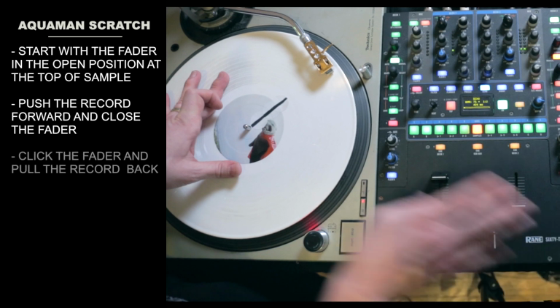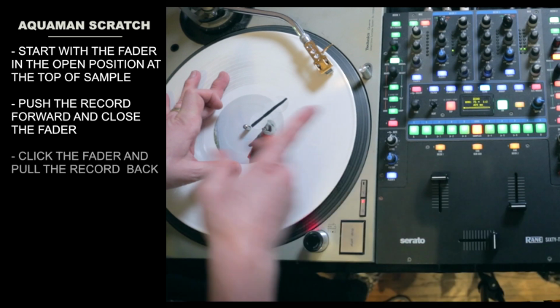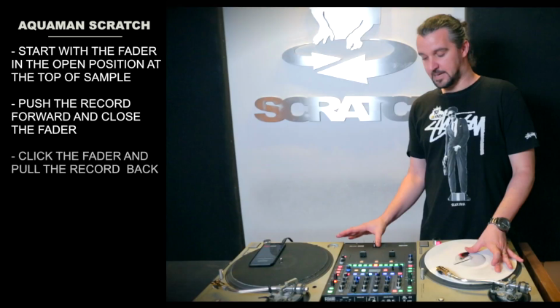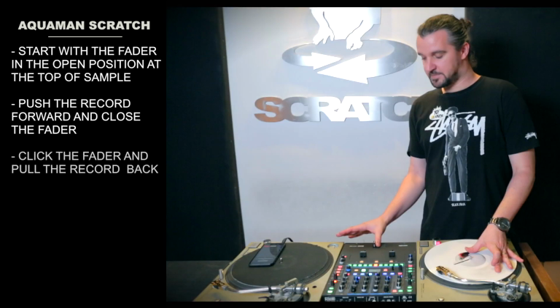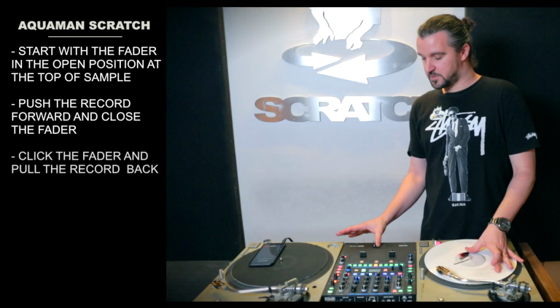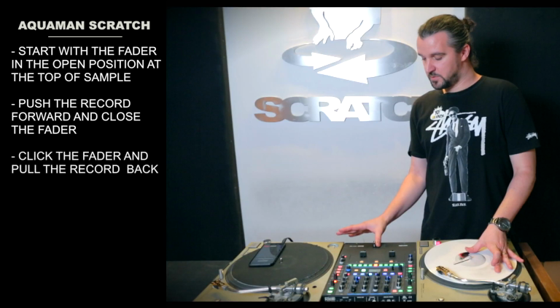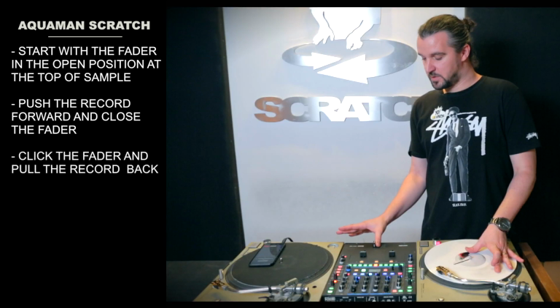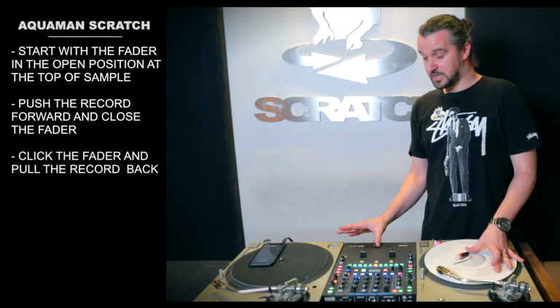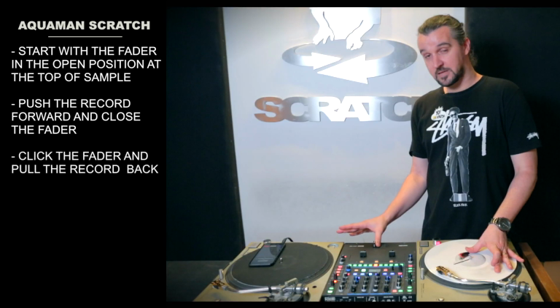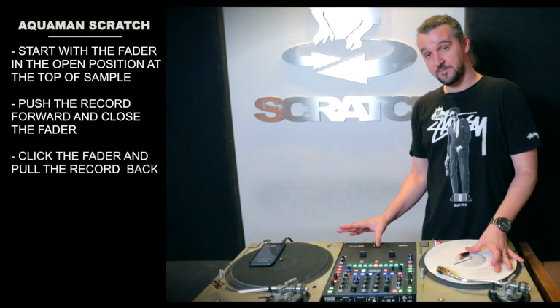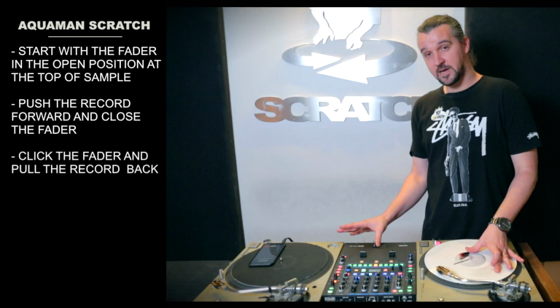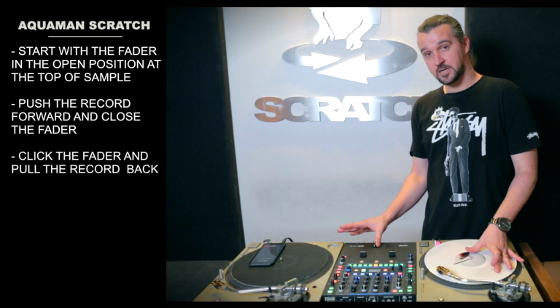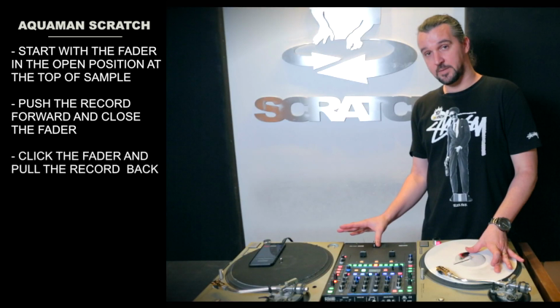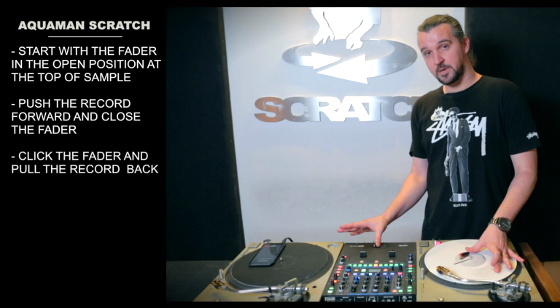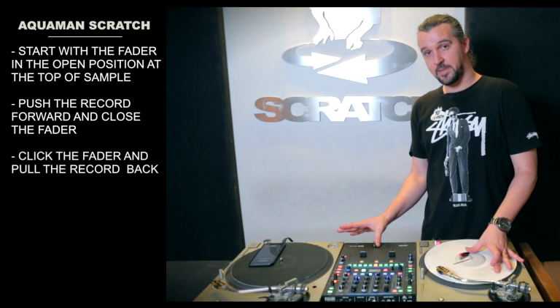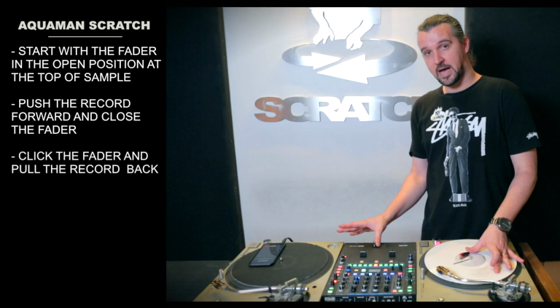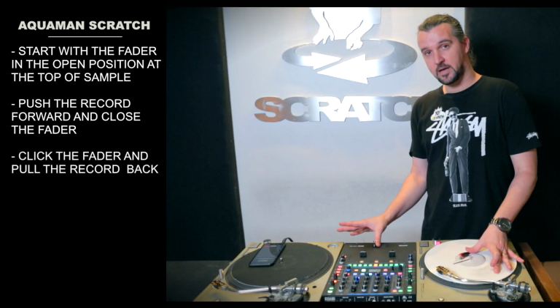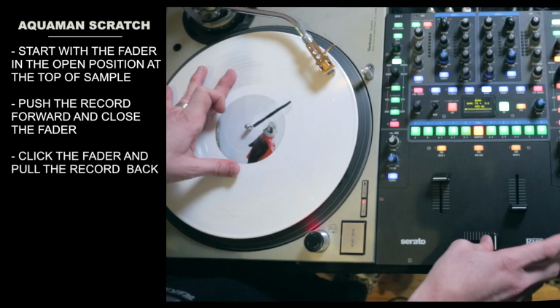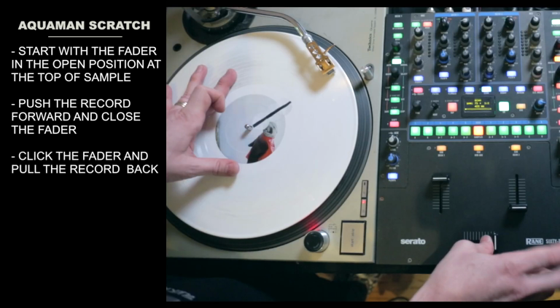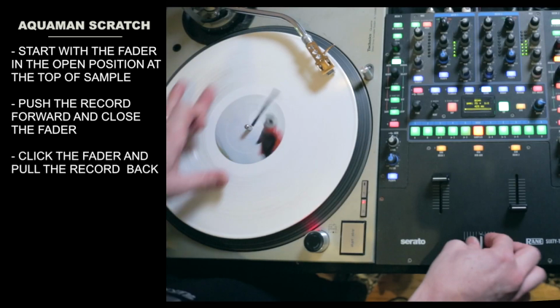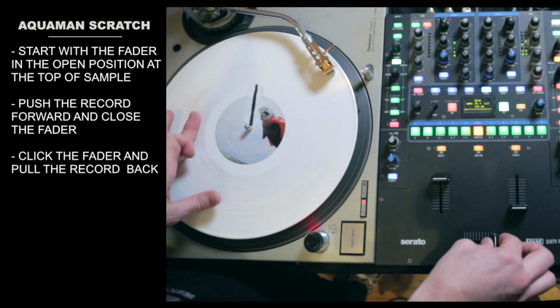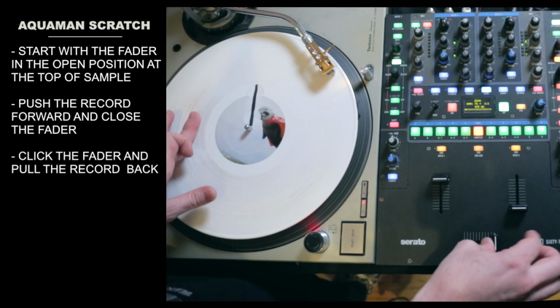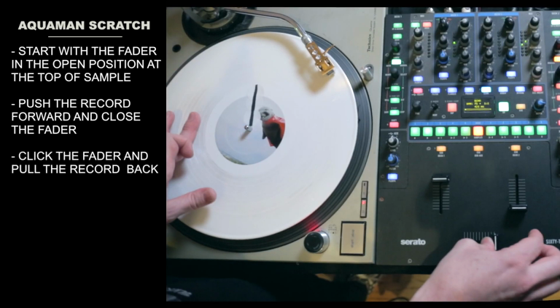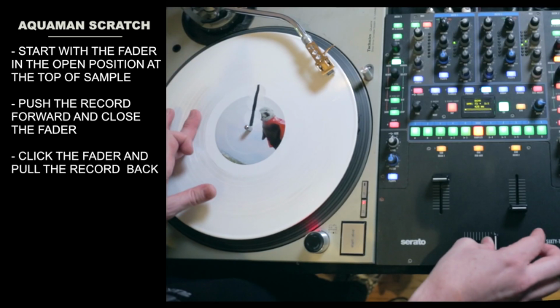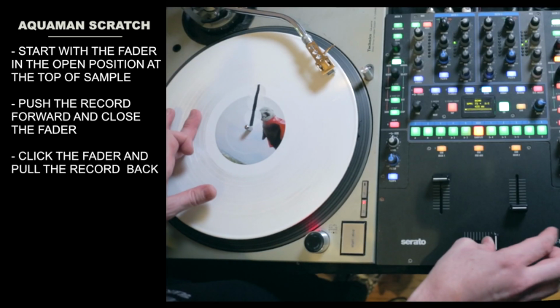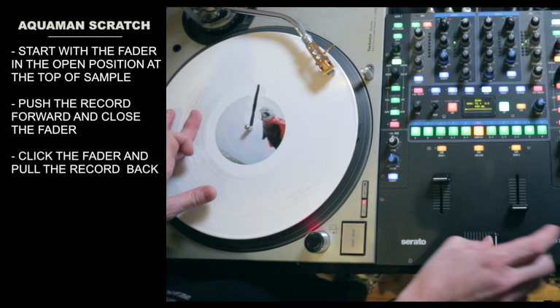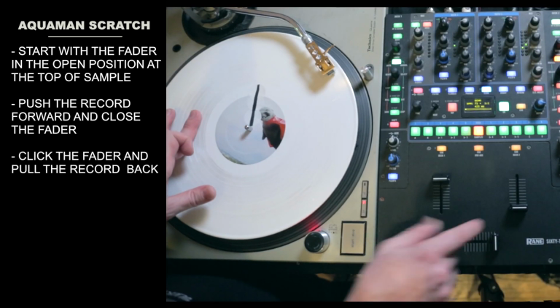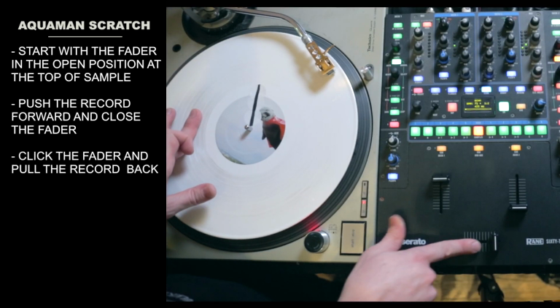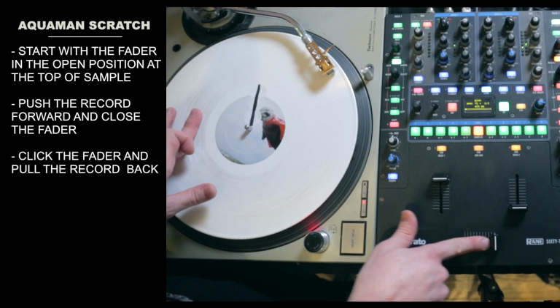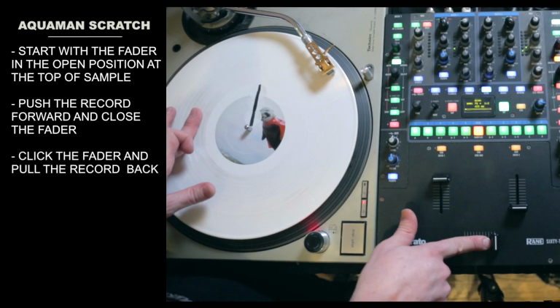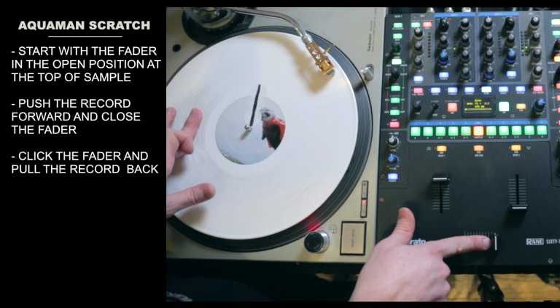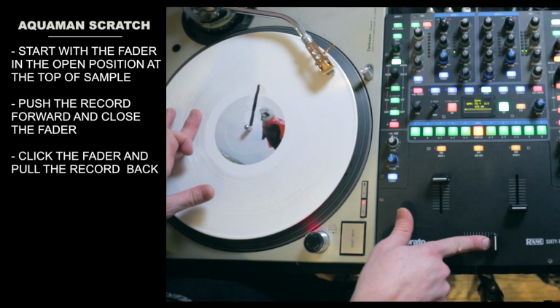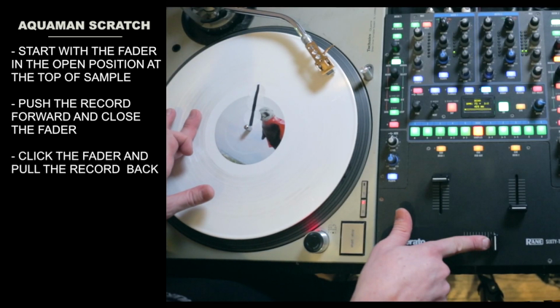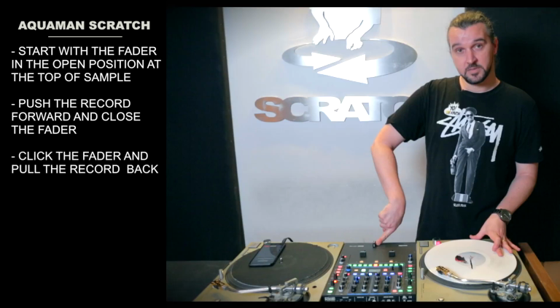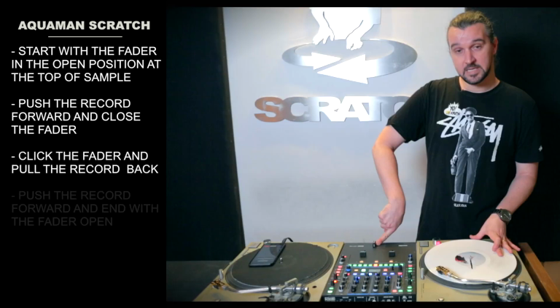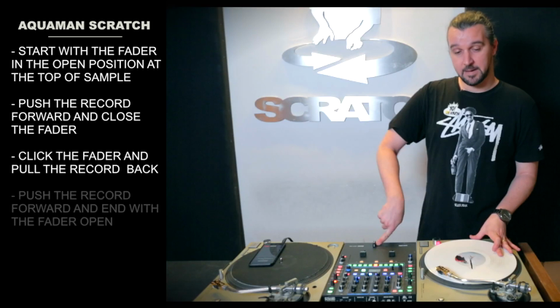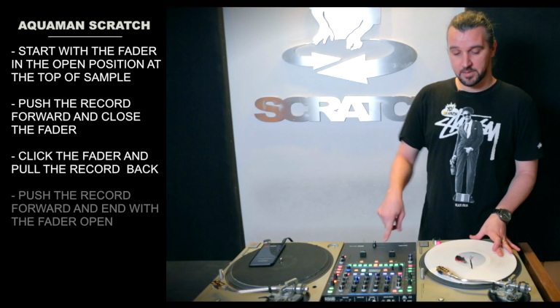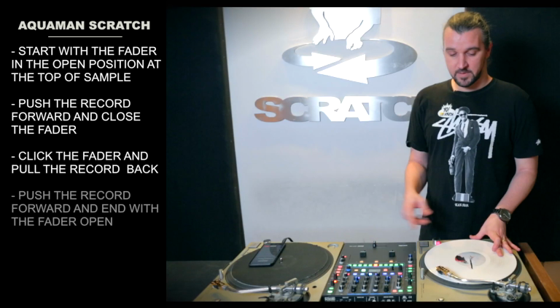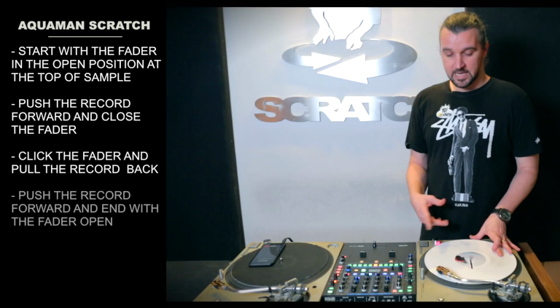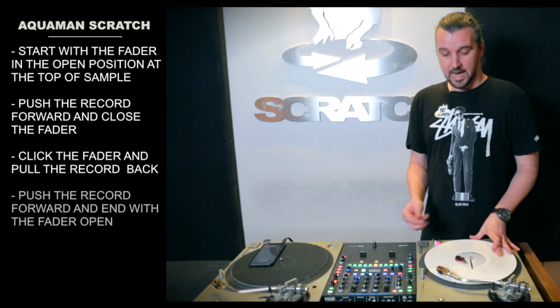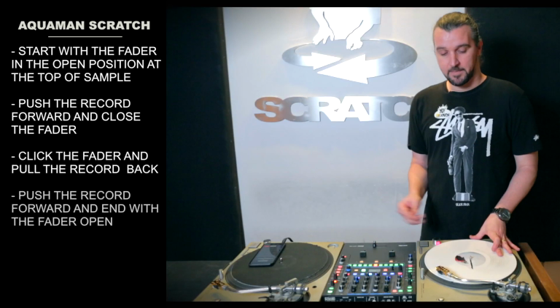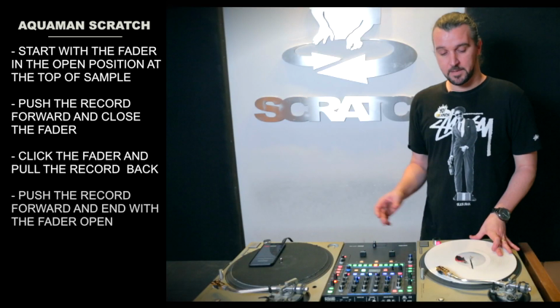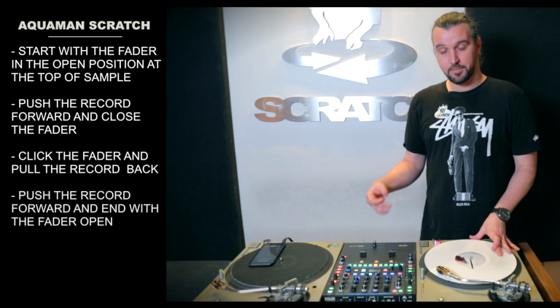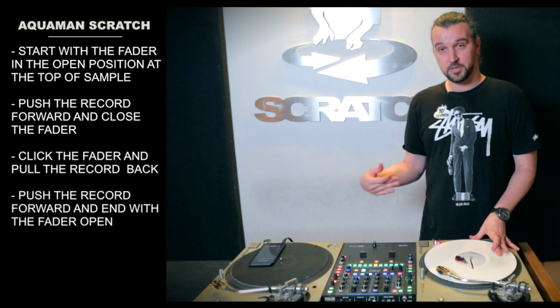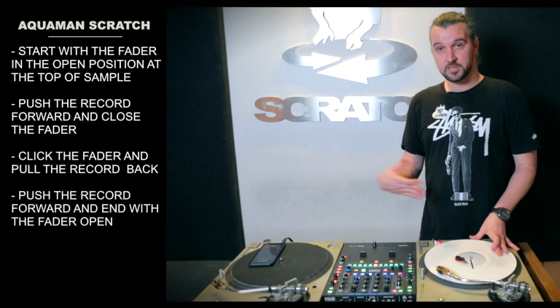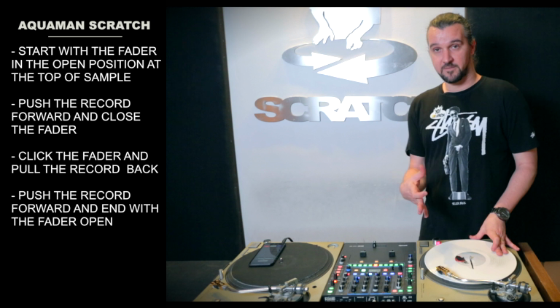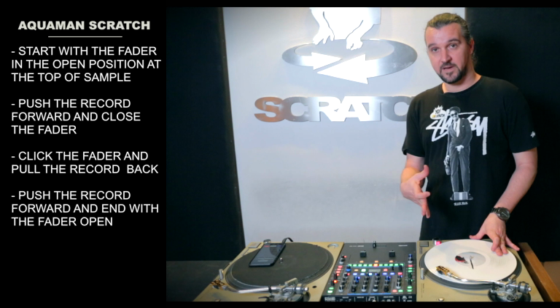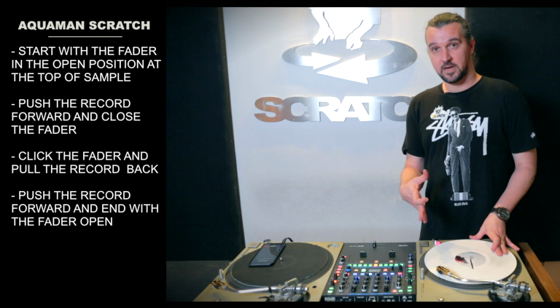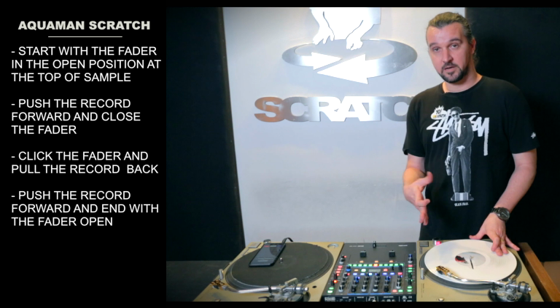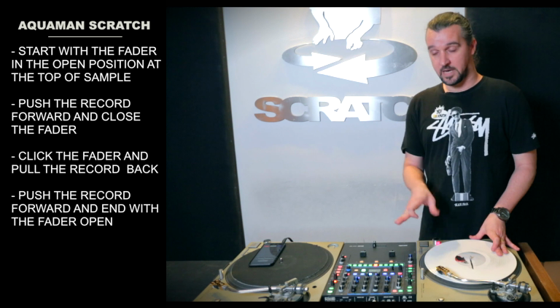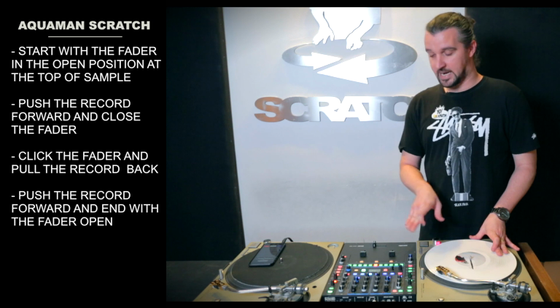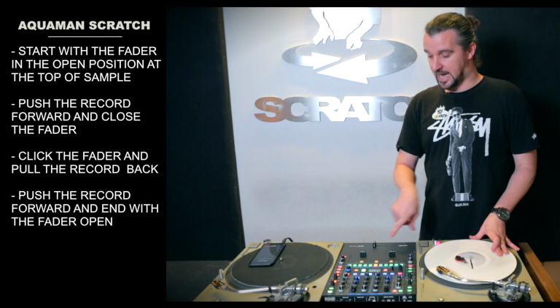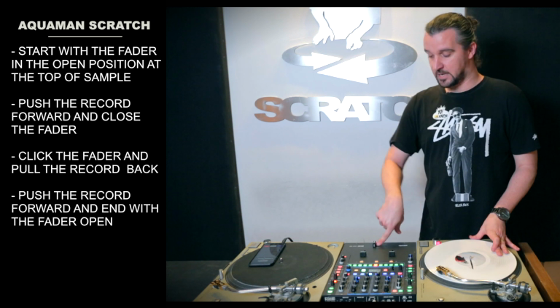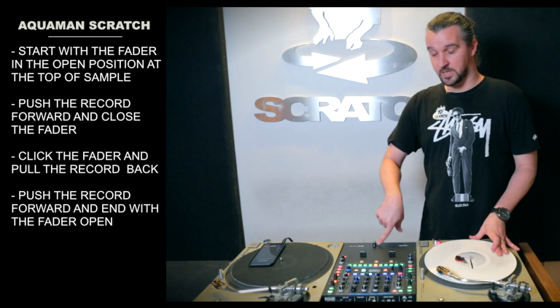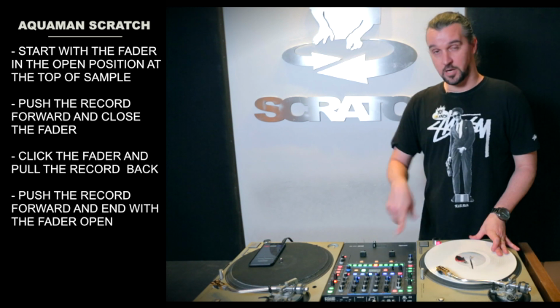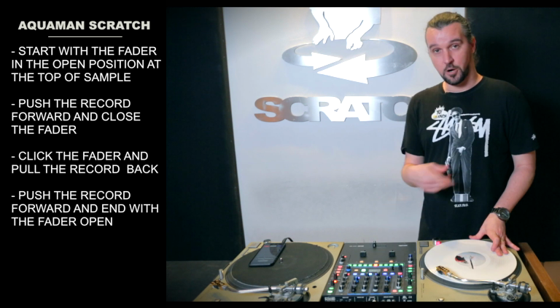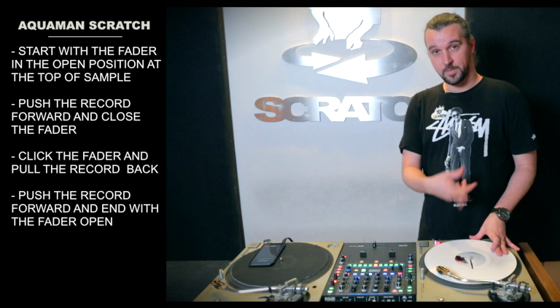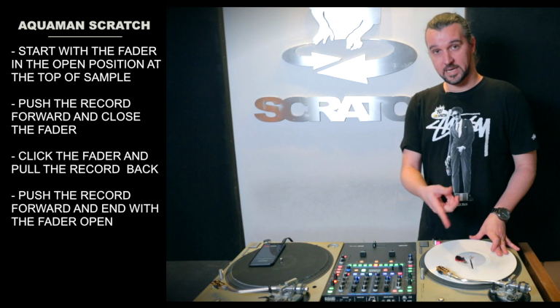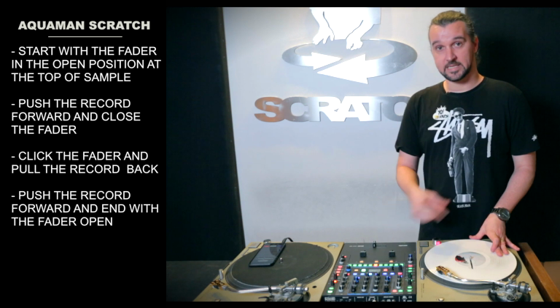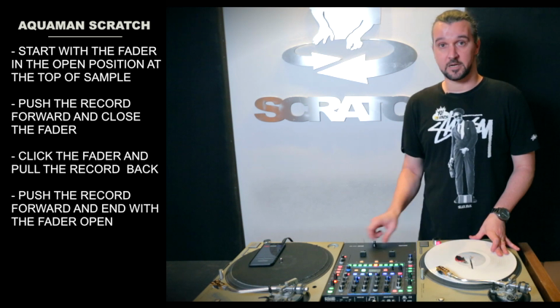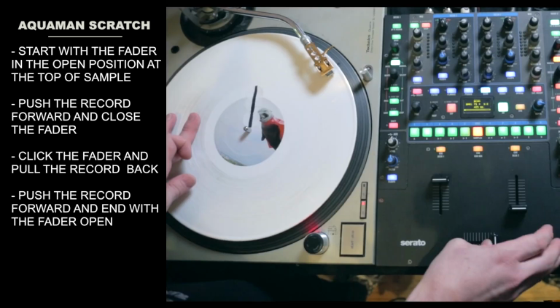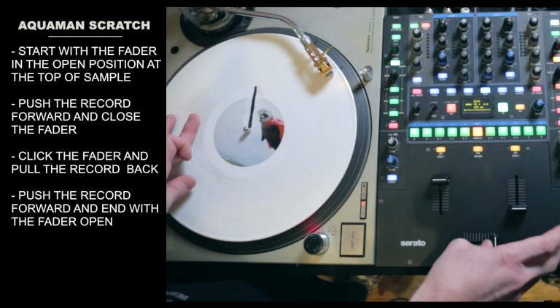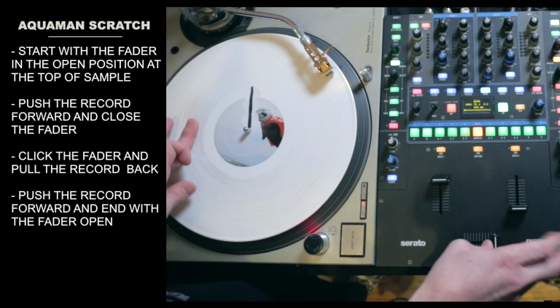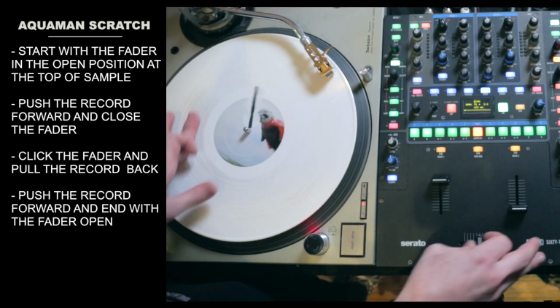Step two, click the fader coming back — still closed. Step three, I'm going to push the fader and end with it open as I go forward.